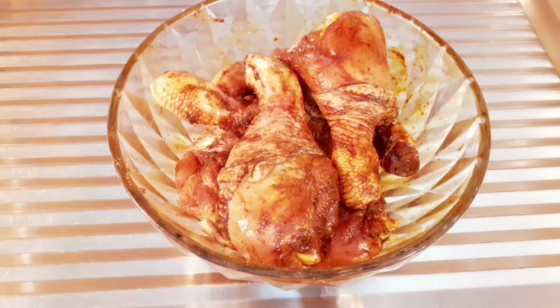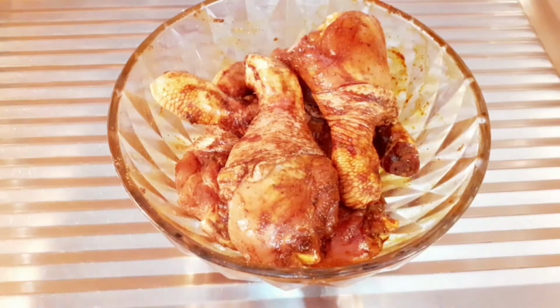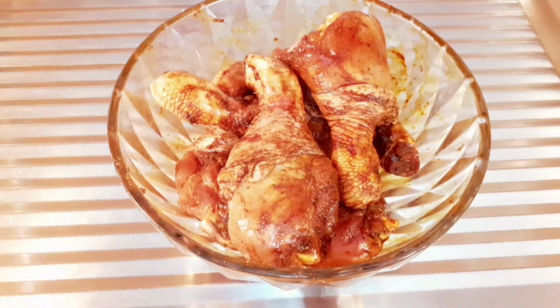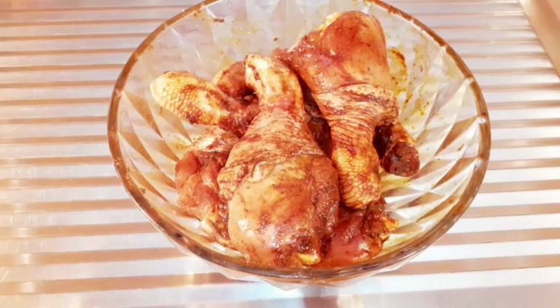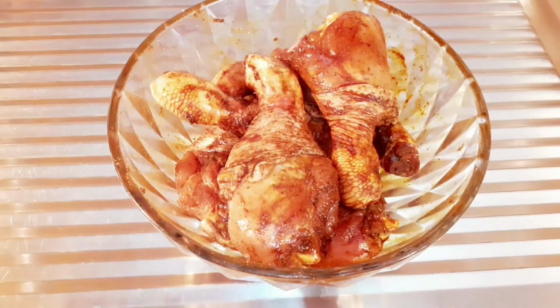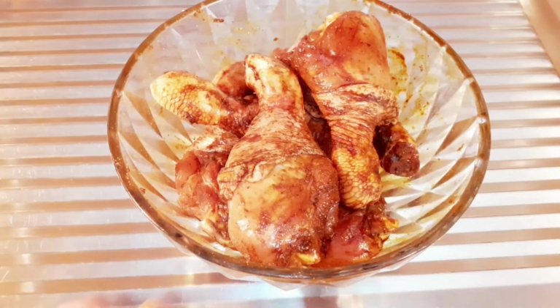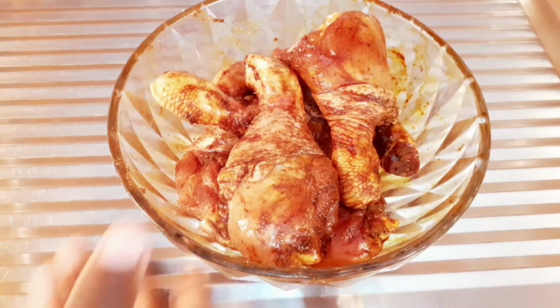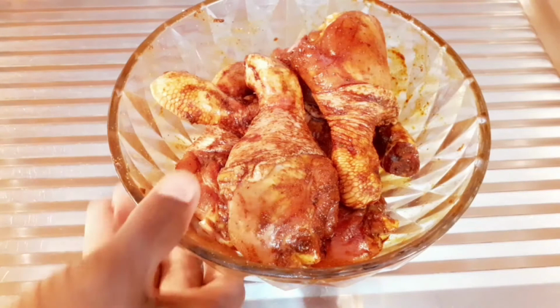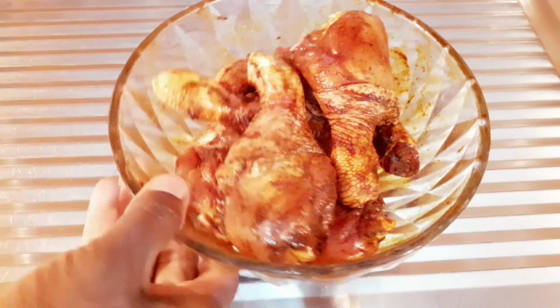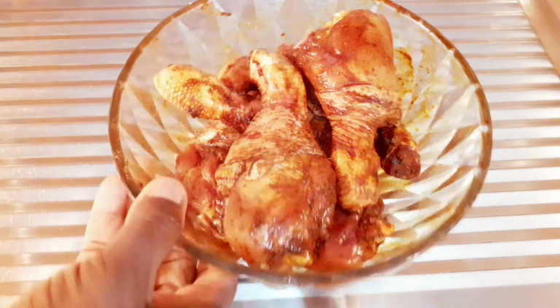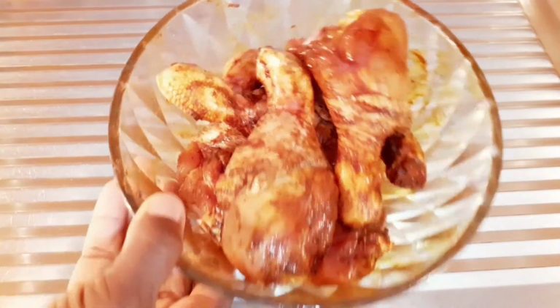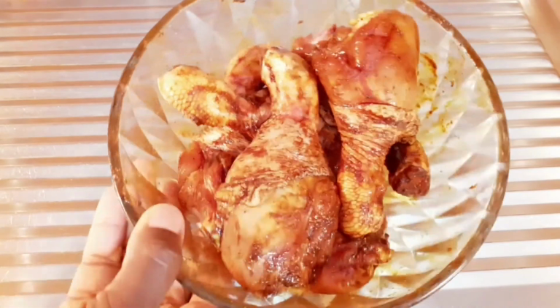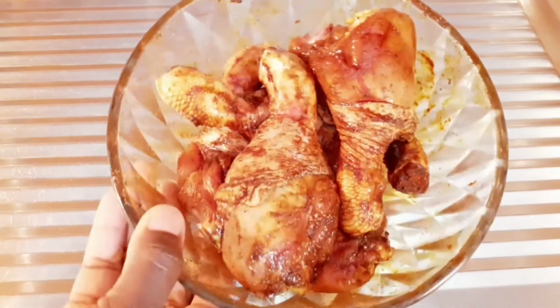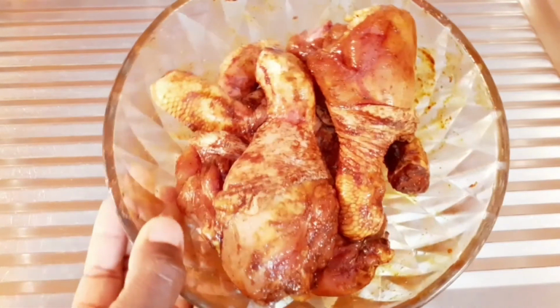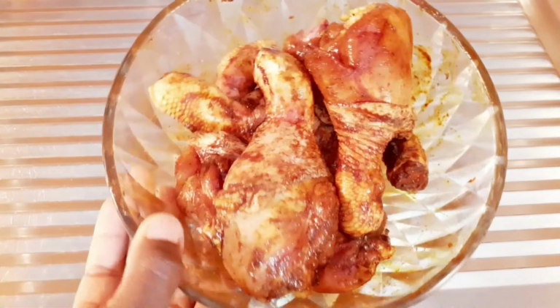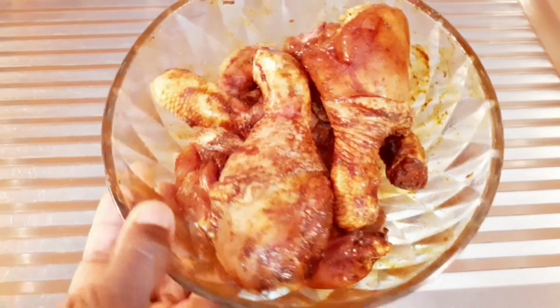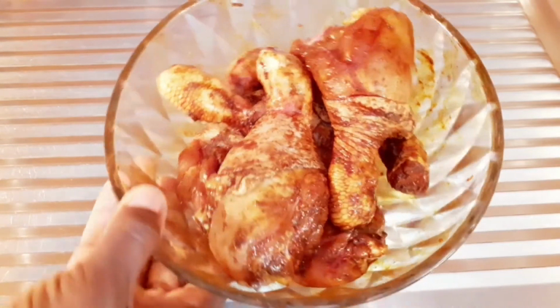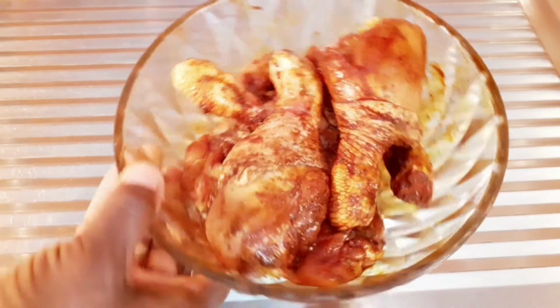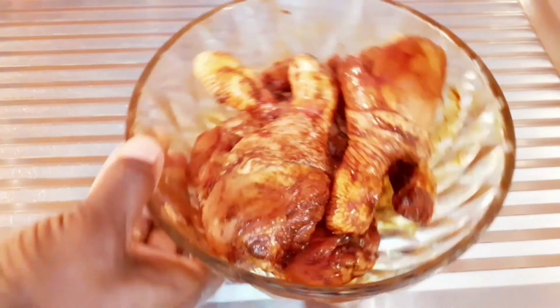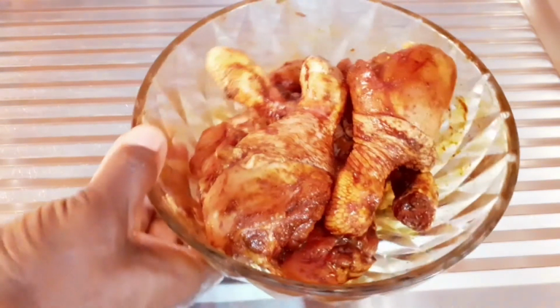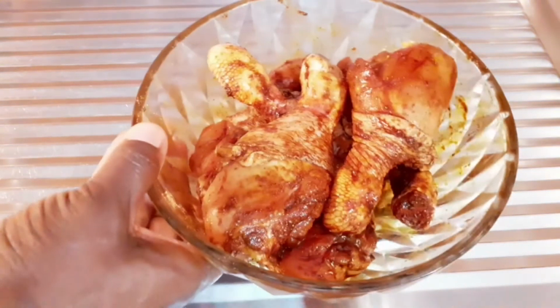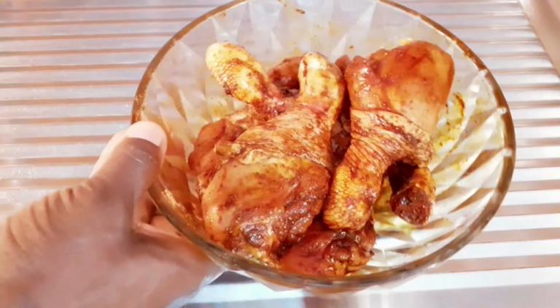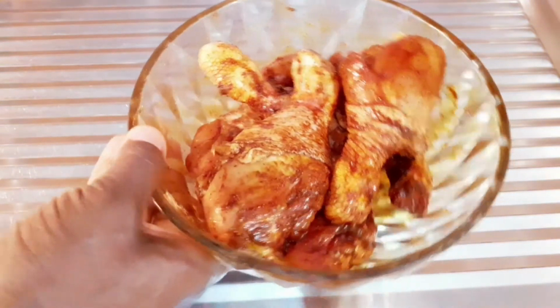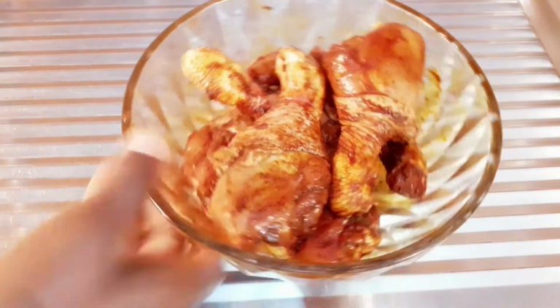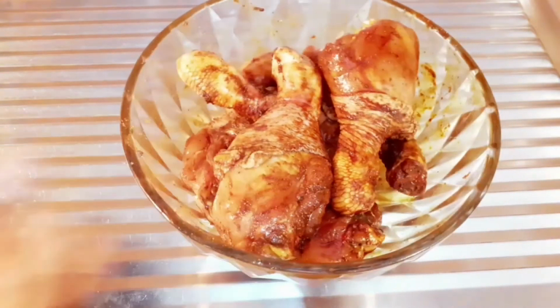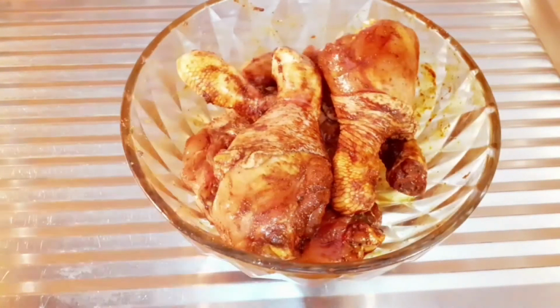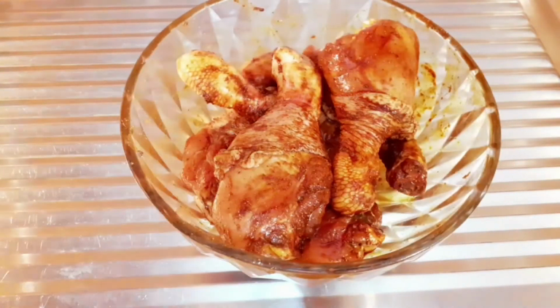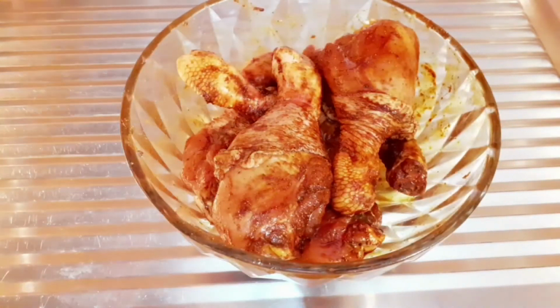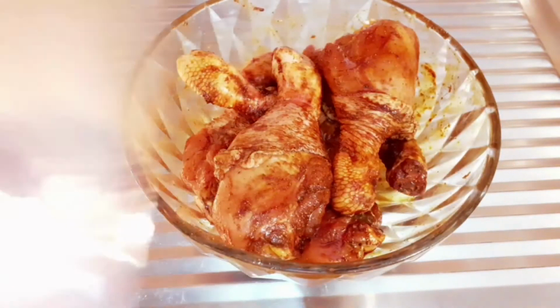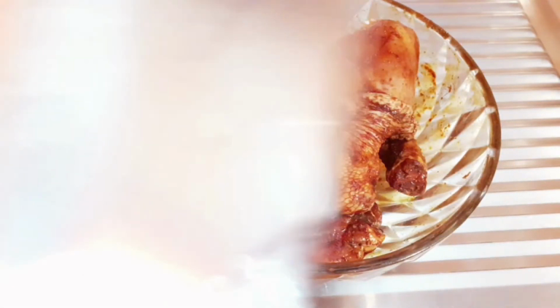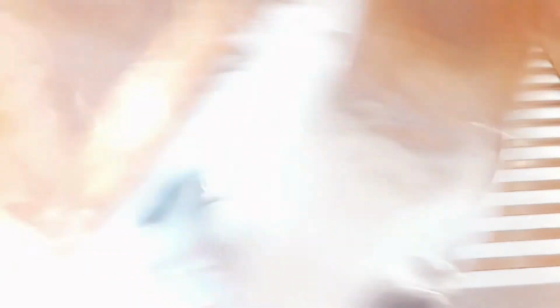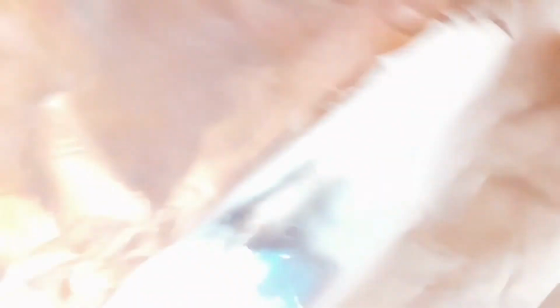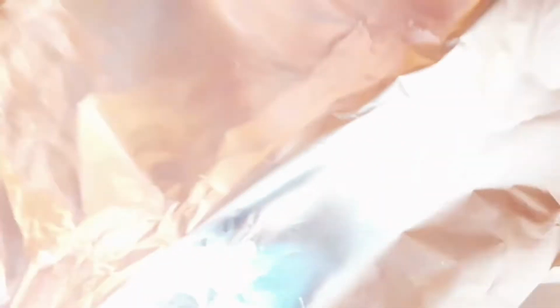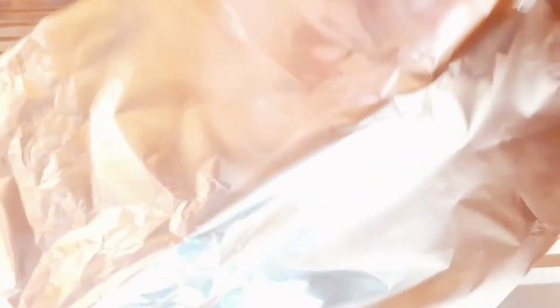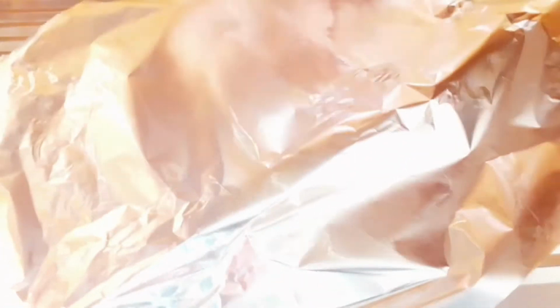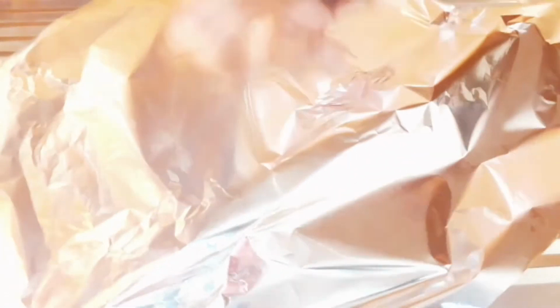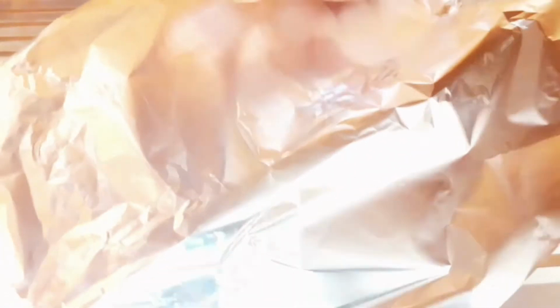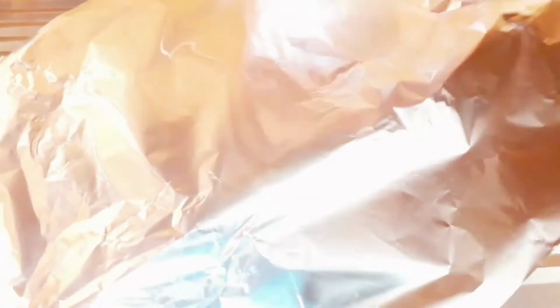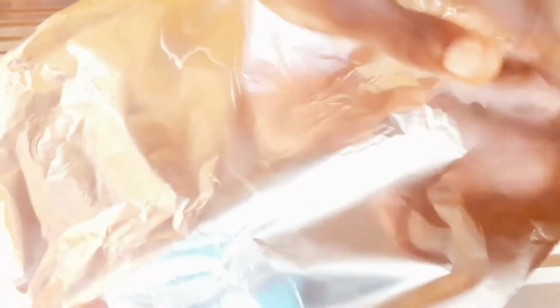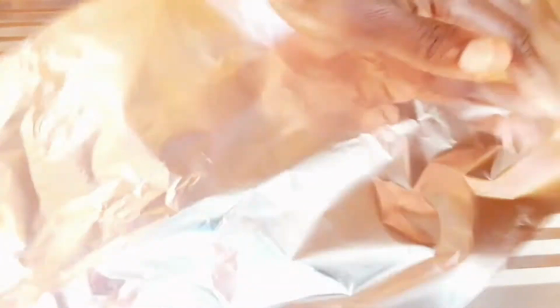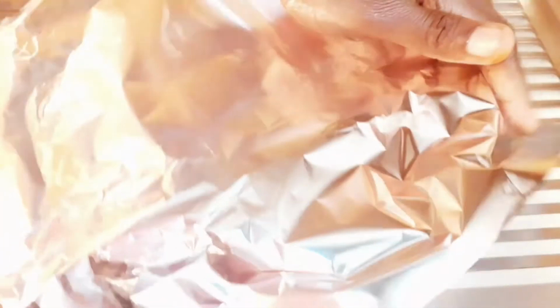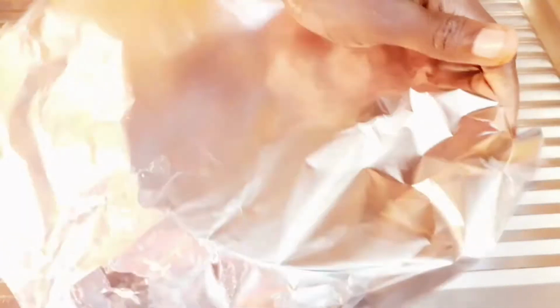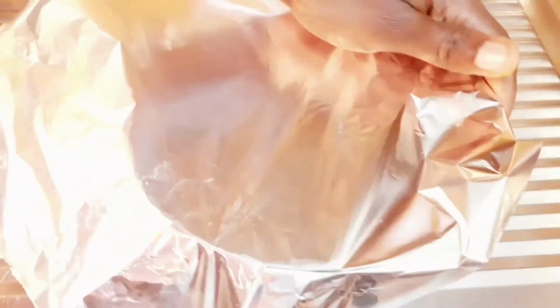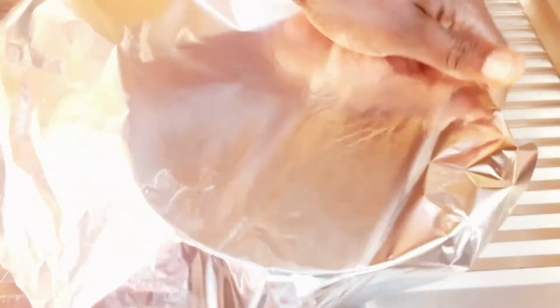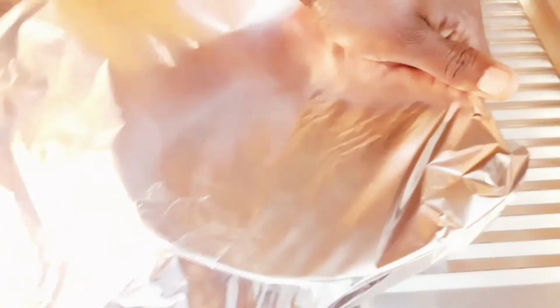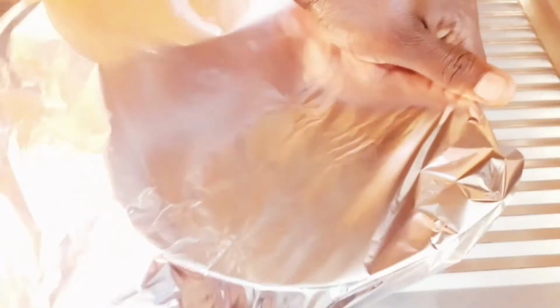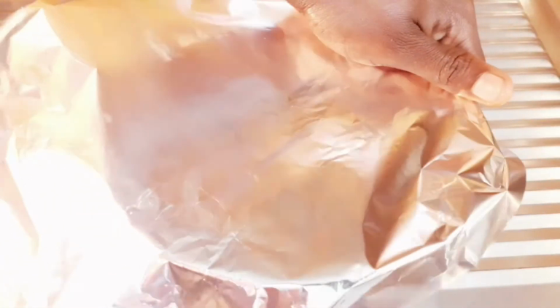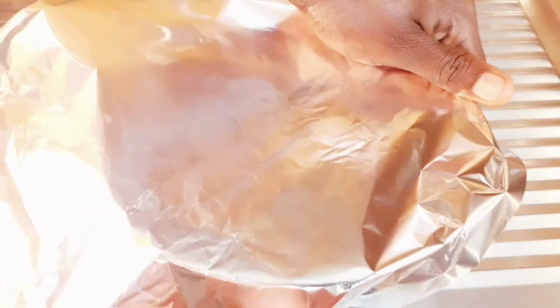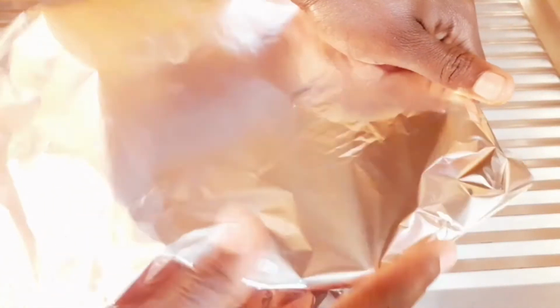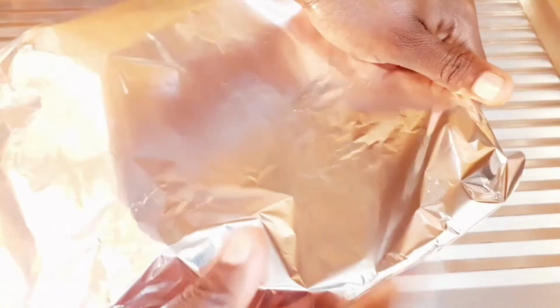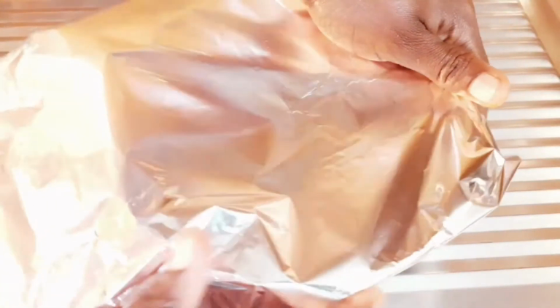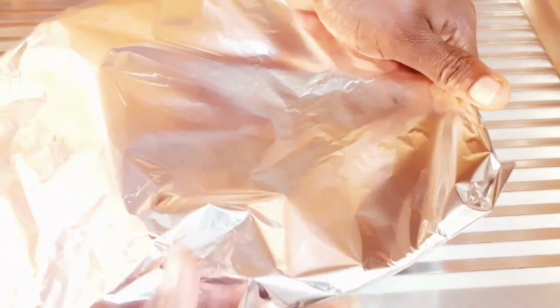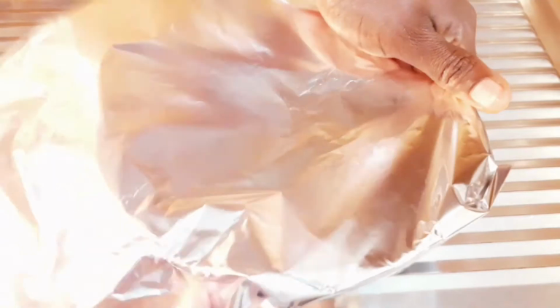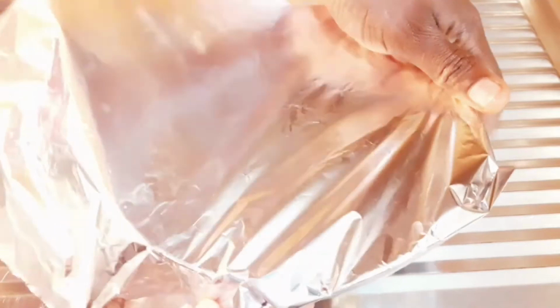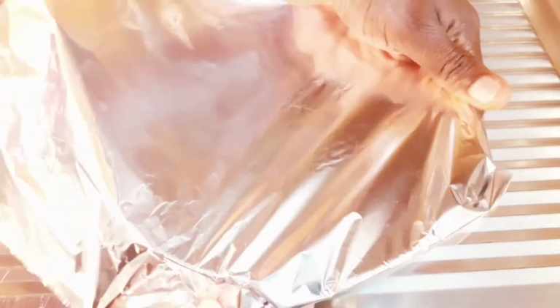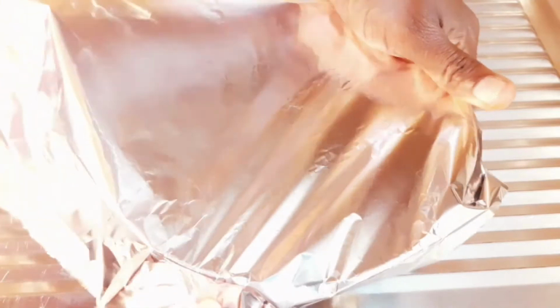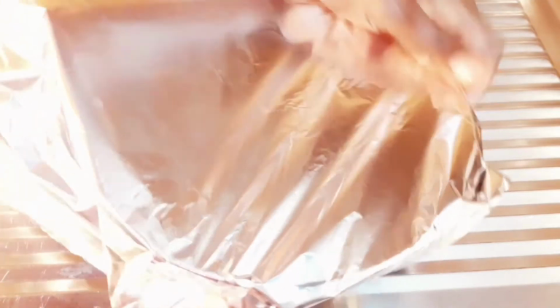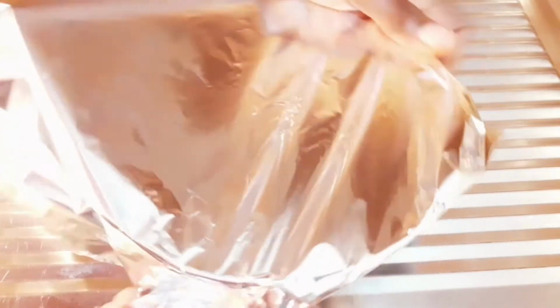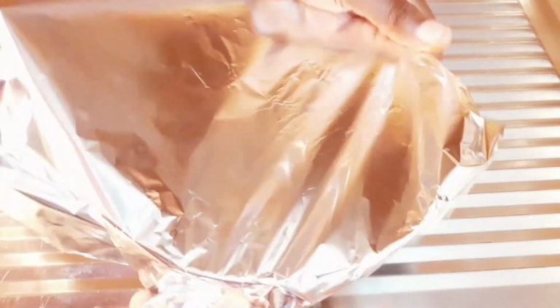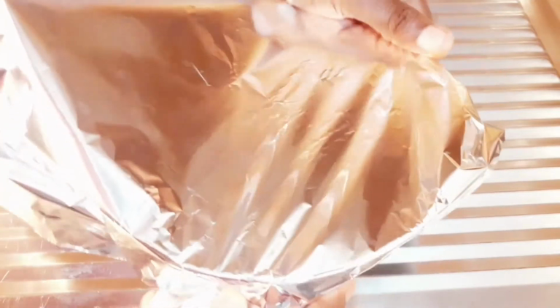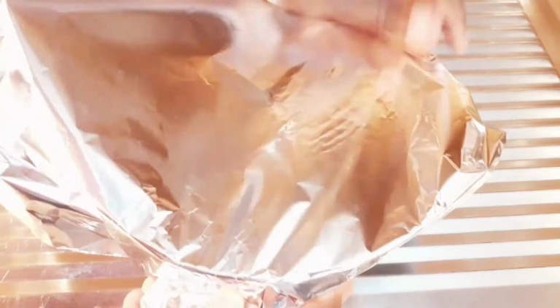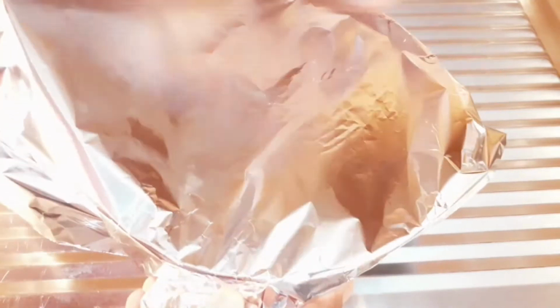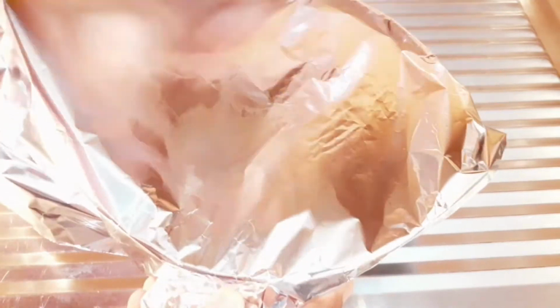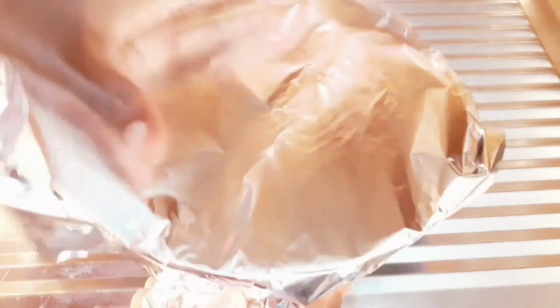This is what I got after mixing very well, this is how it looks. So I'm just going to get some foil paper and close it to marinate for about 10 to 15 minutes.